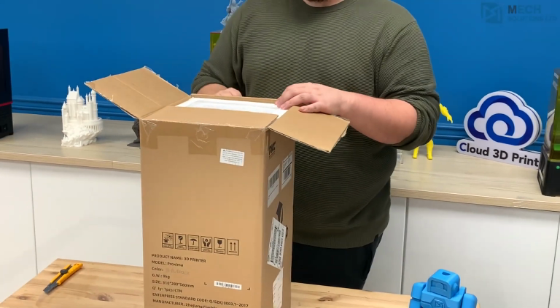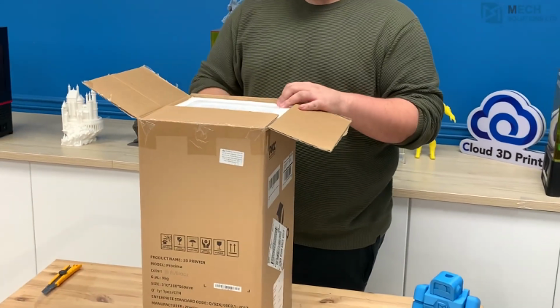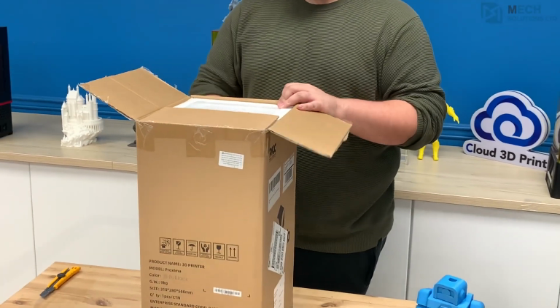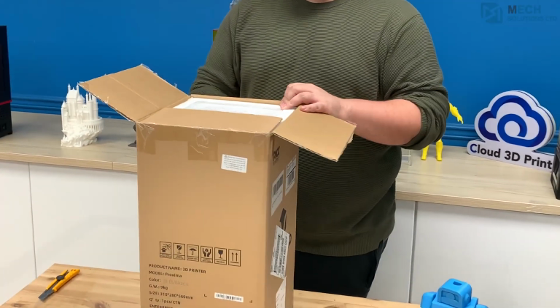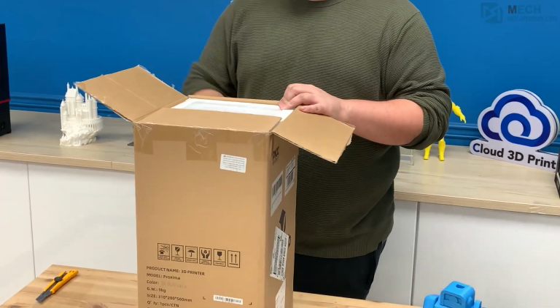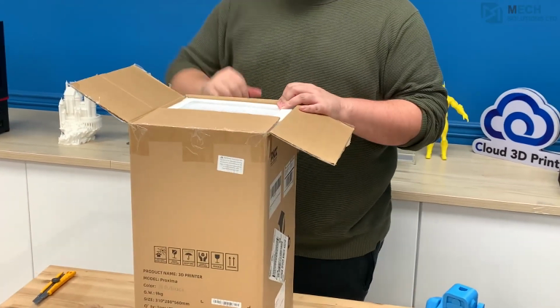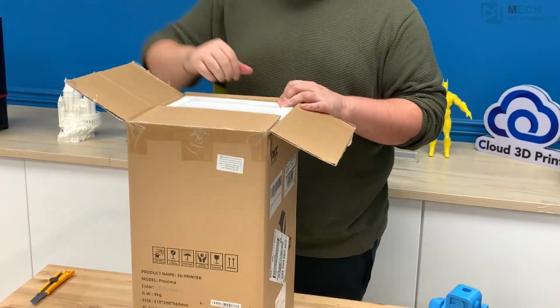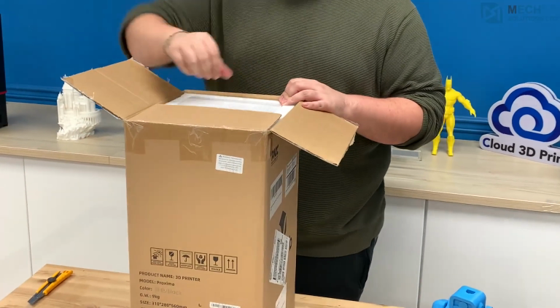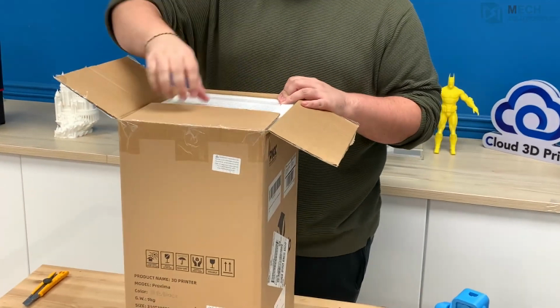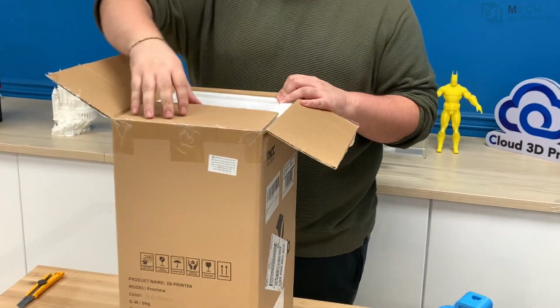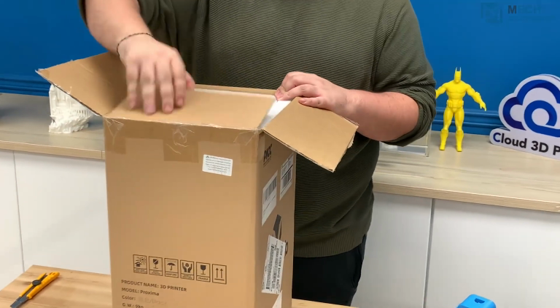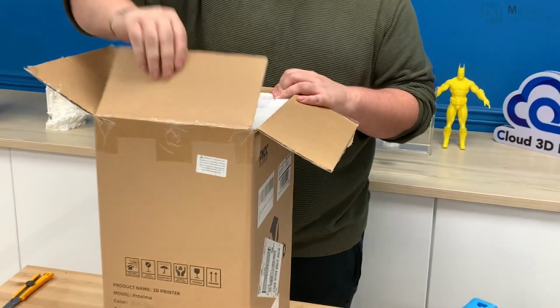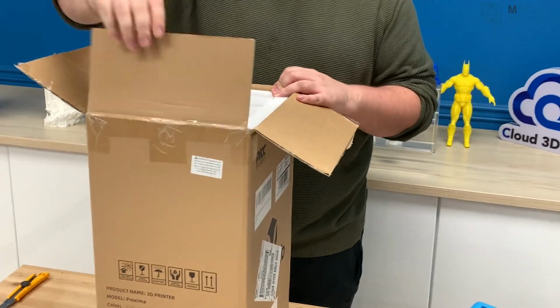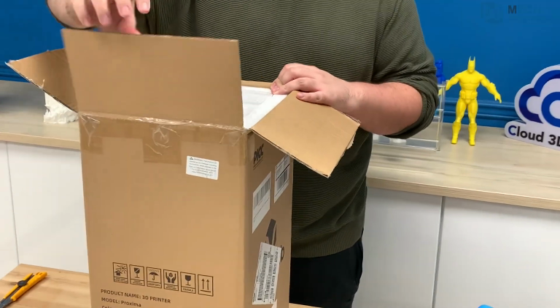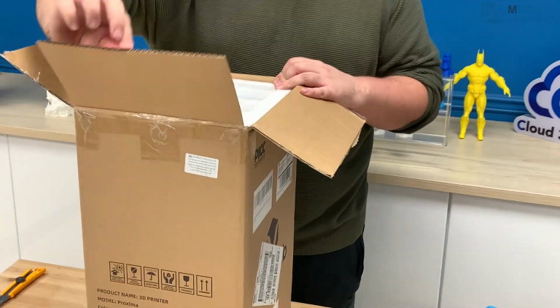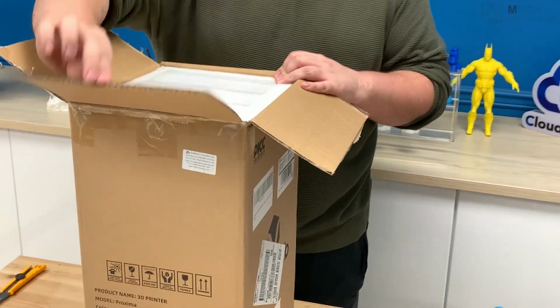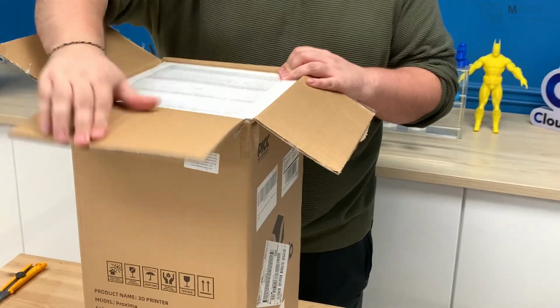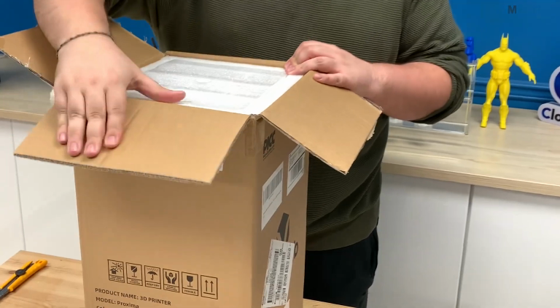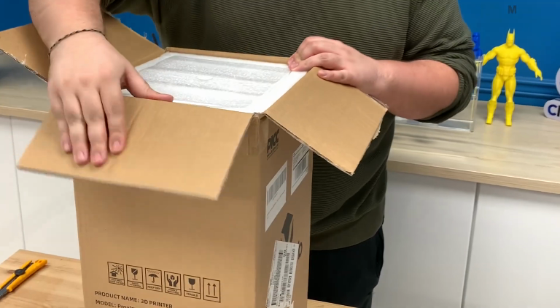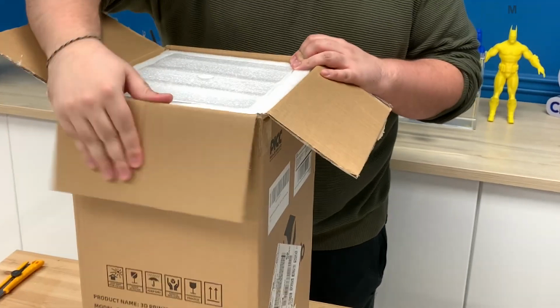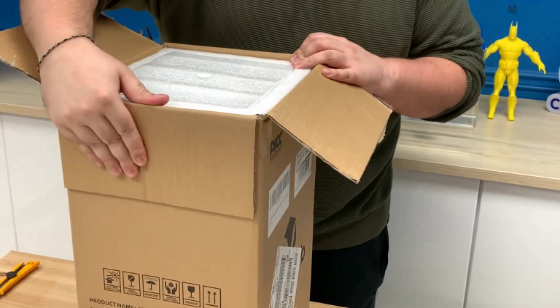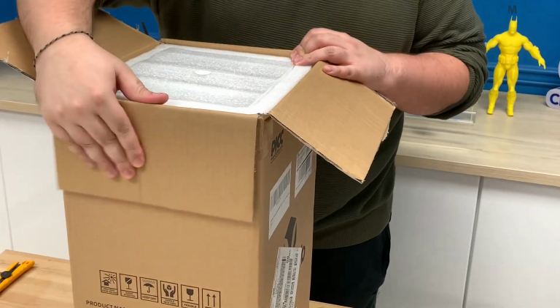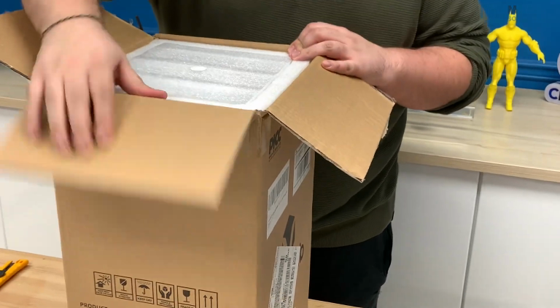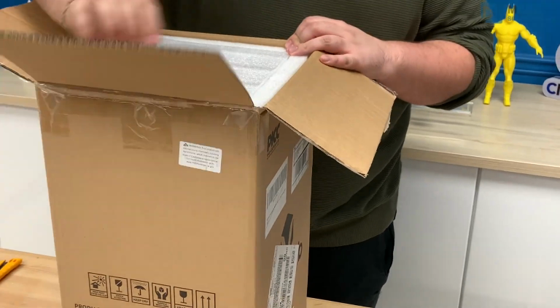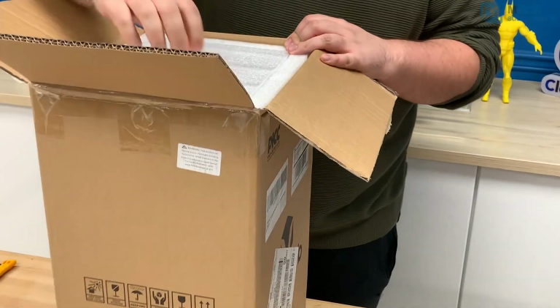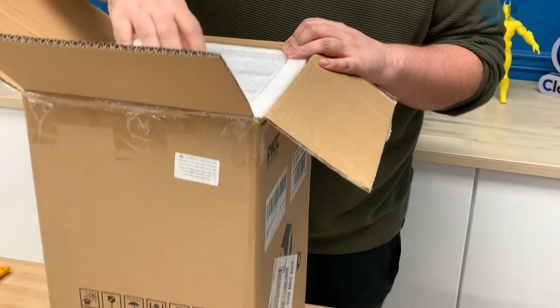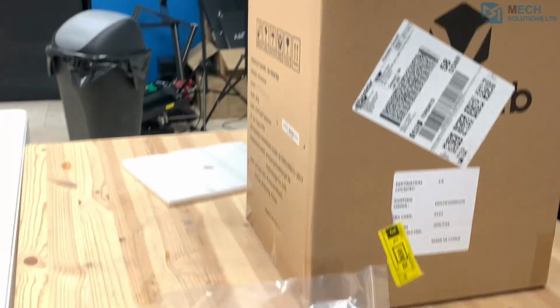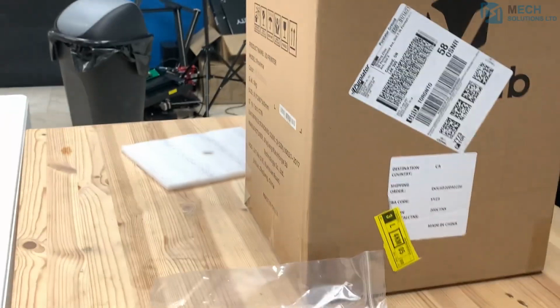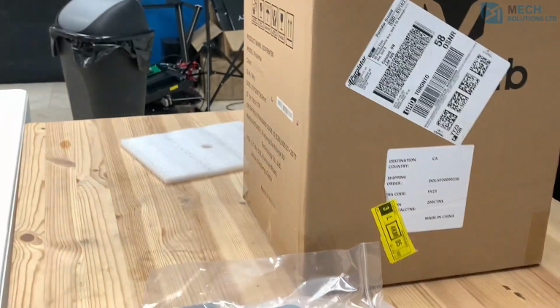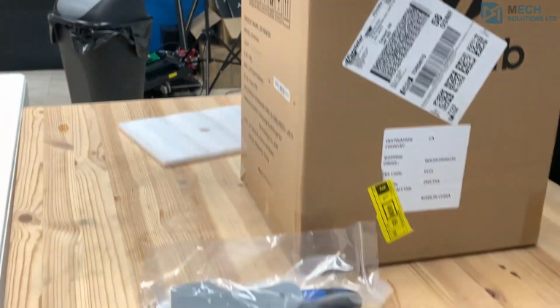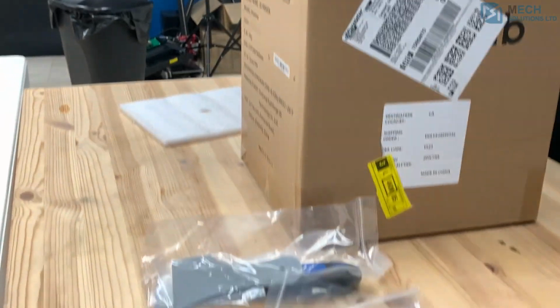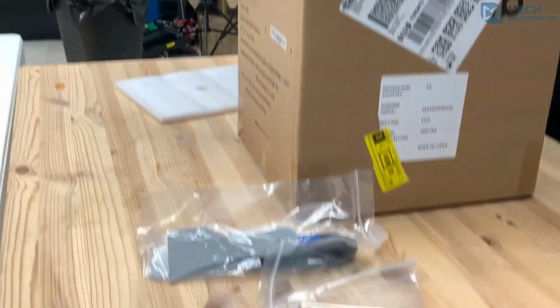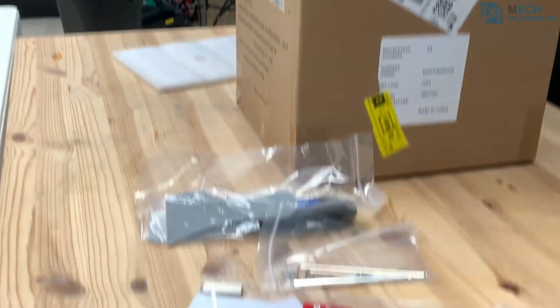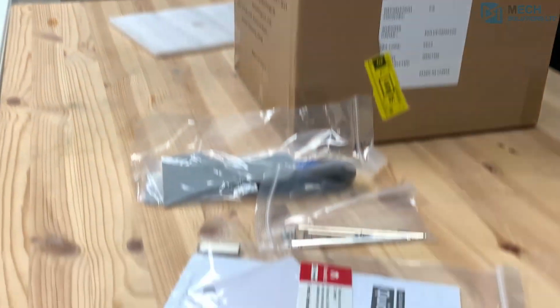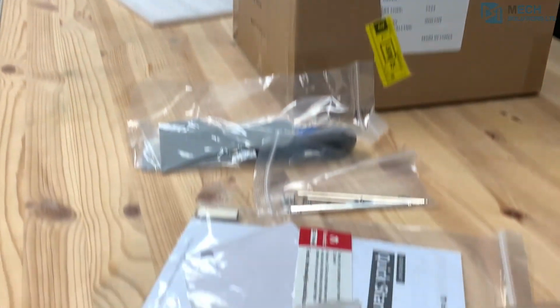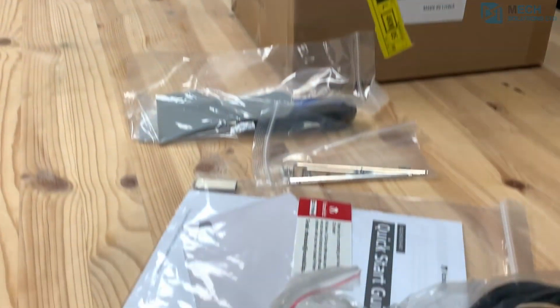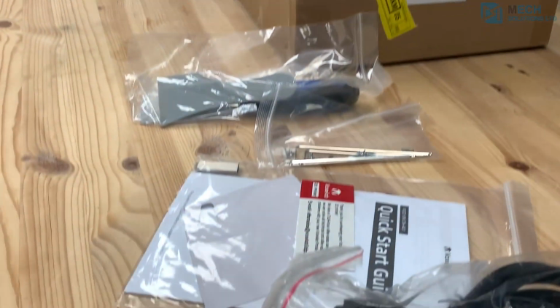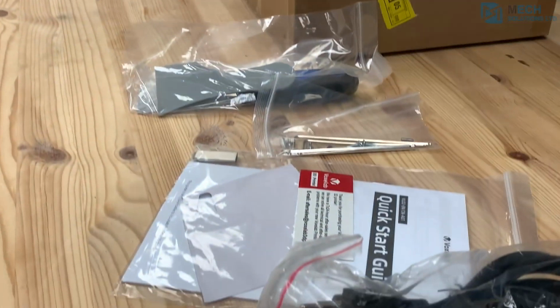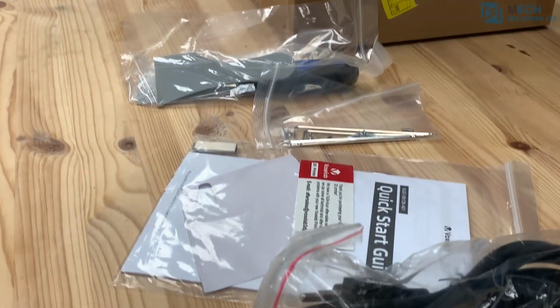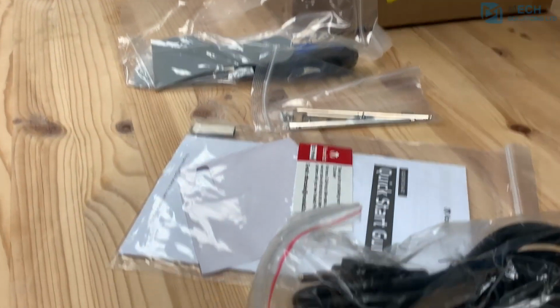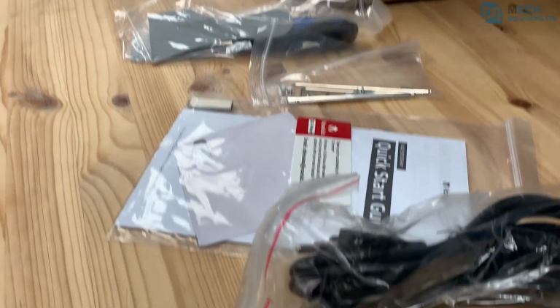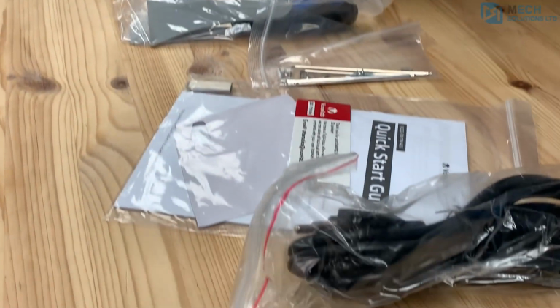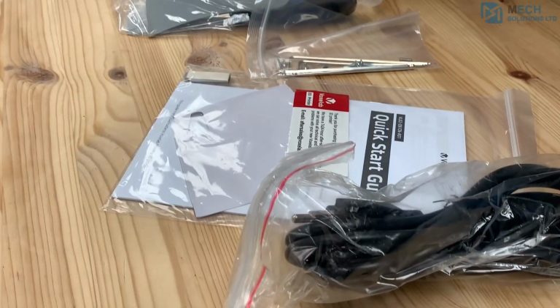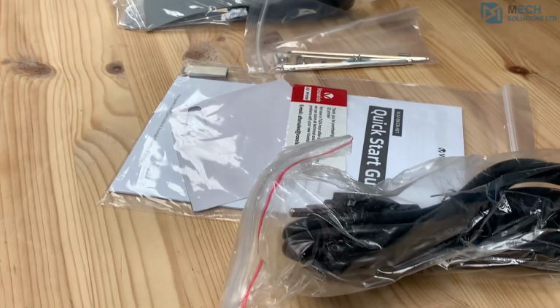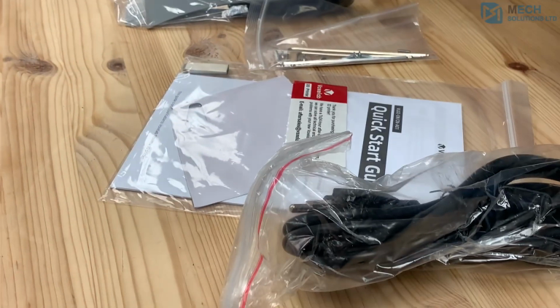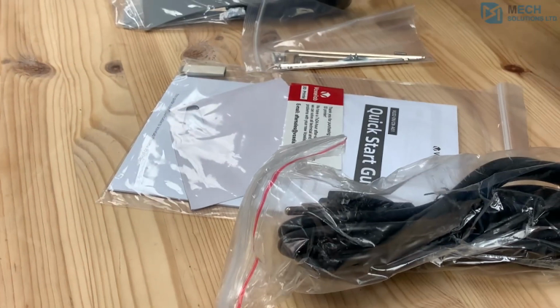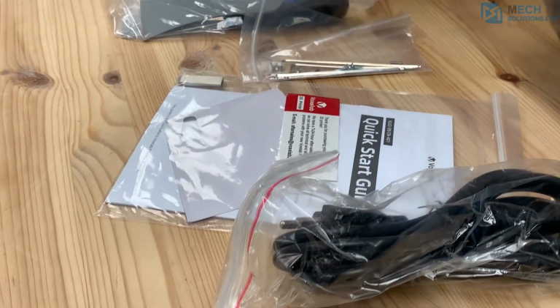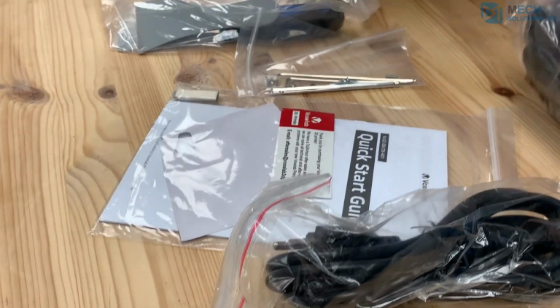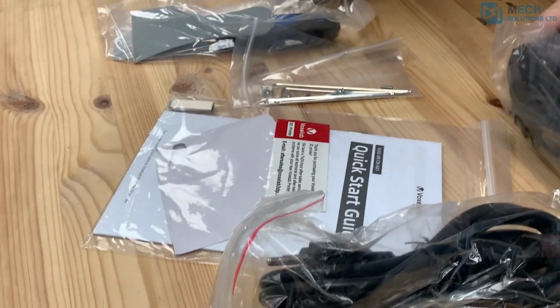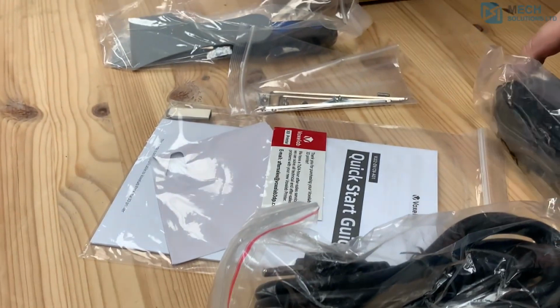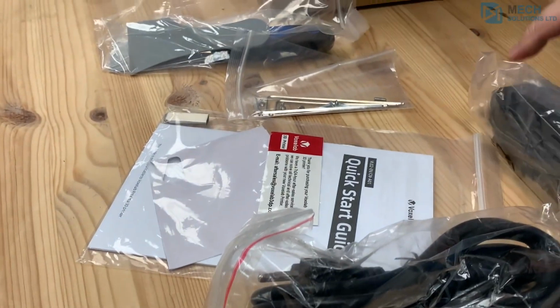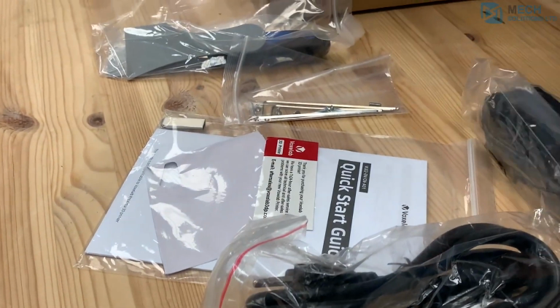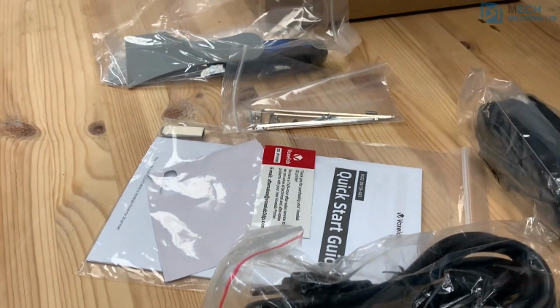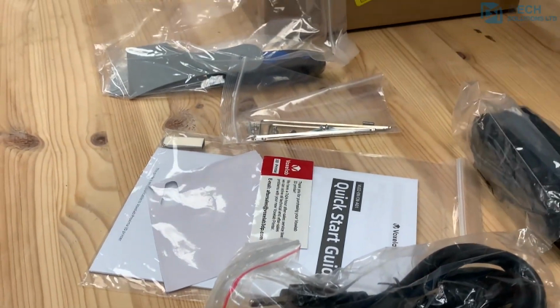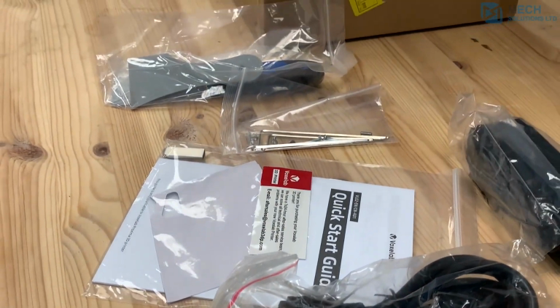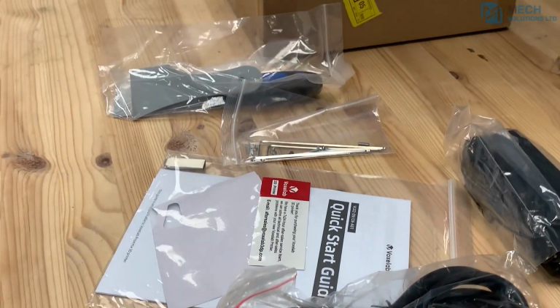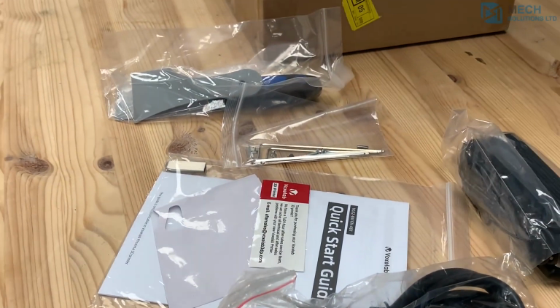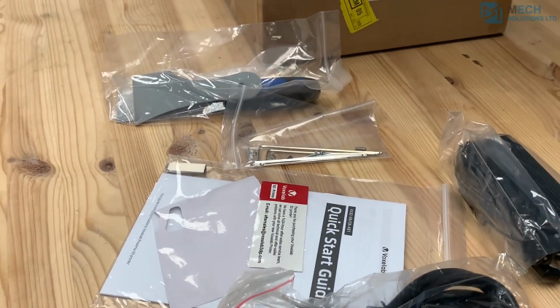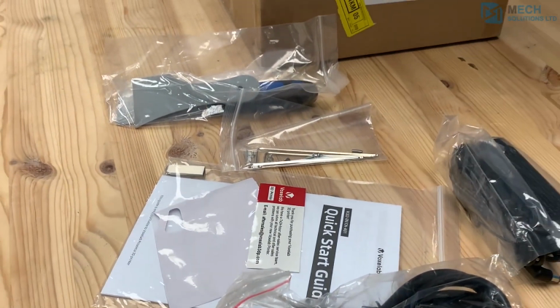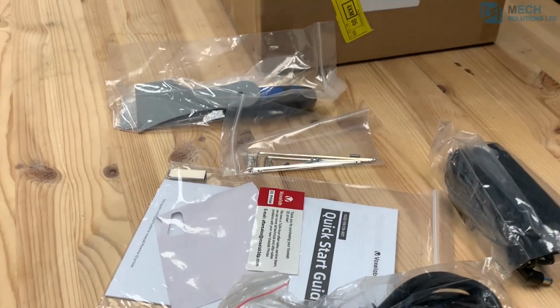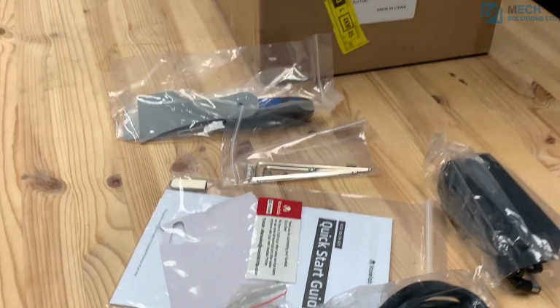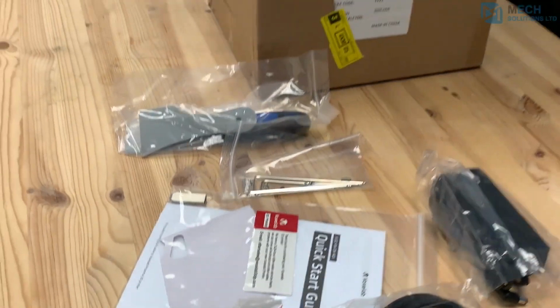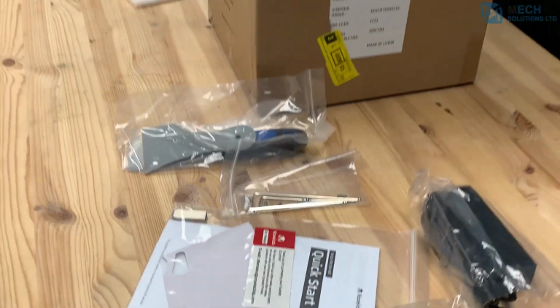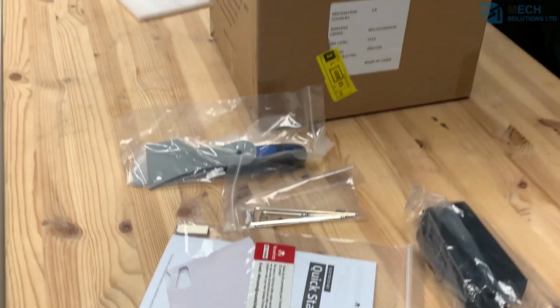From first glance, the packaging for the printer is pretty standard. It comes with all the essentials you would need to maintain the printer.